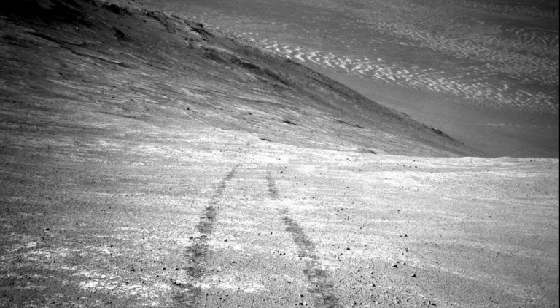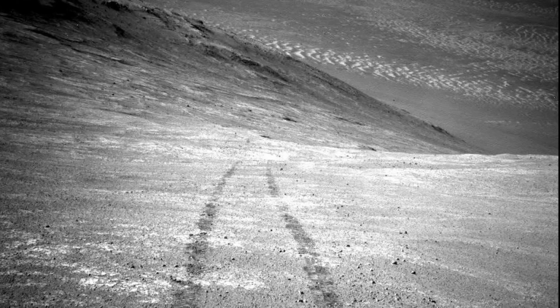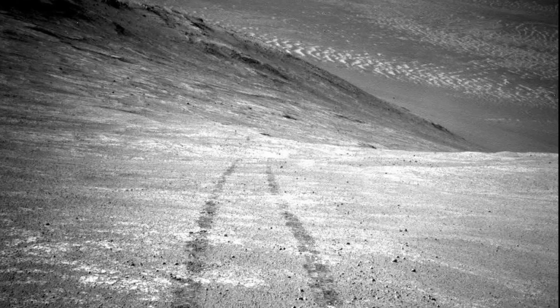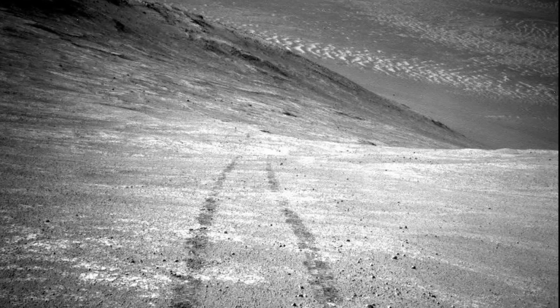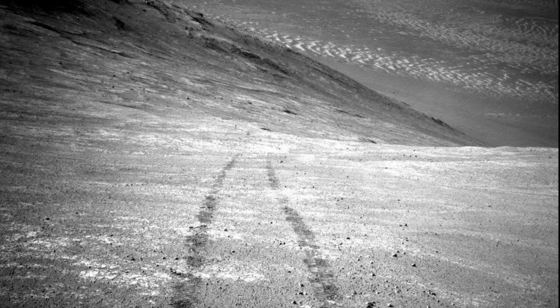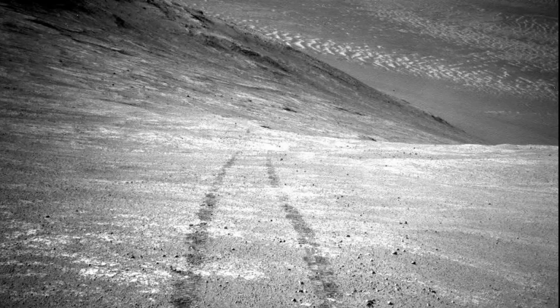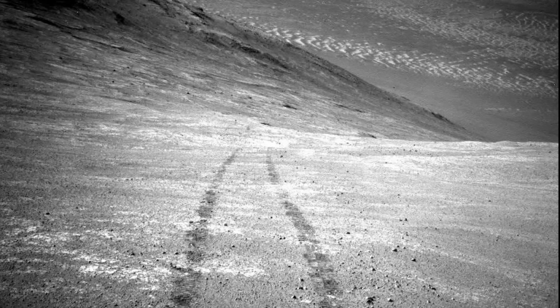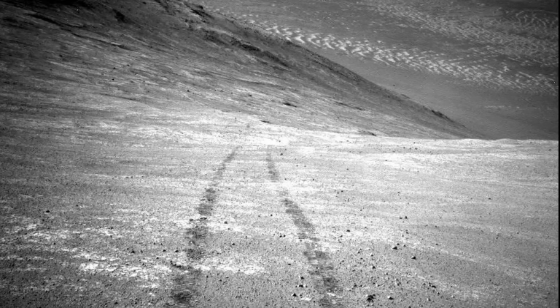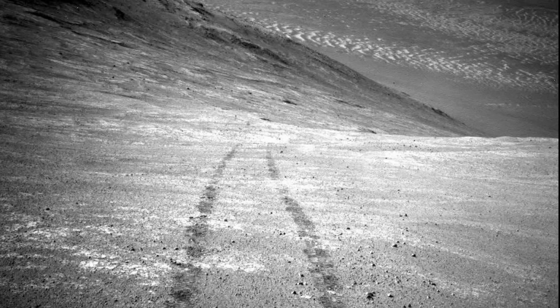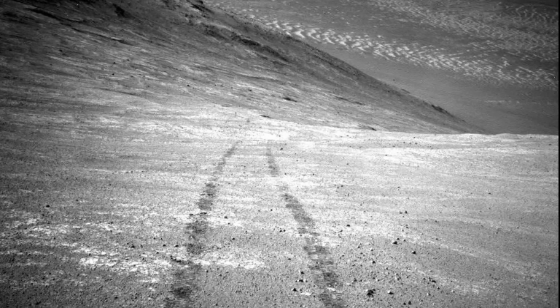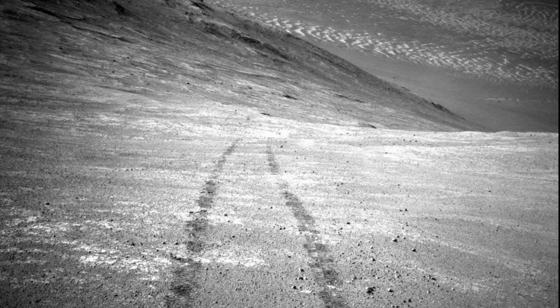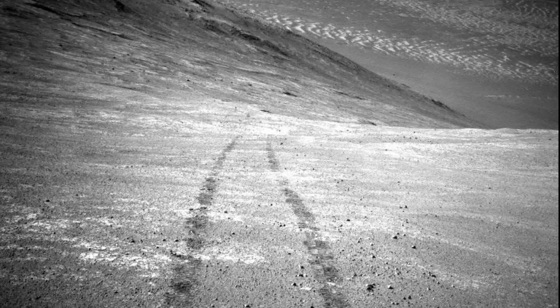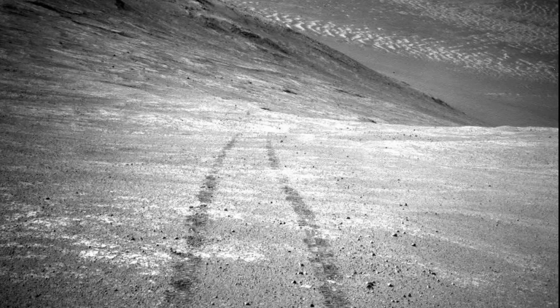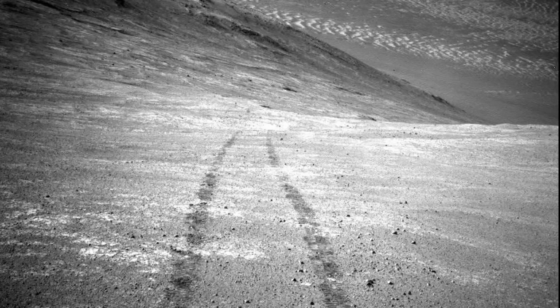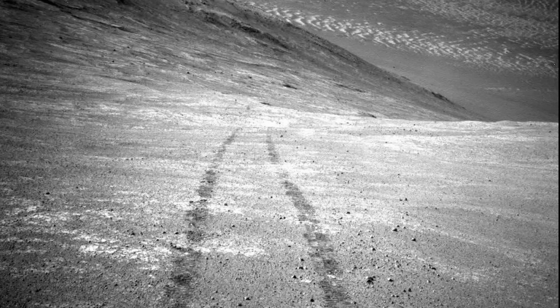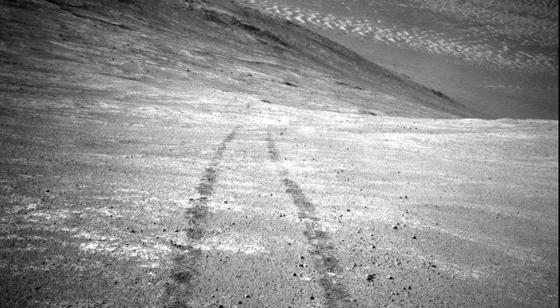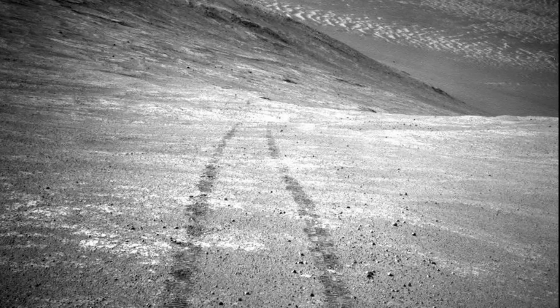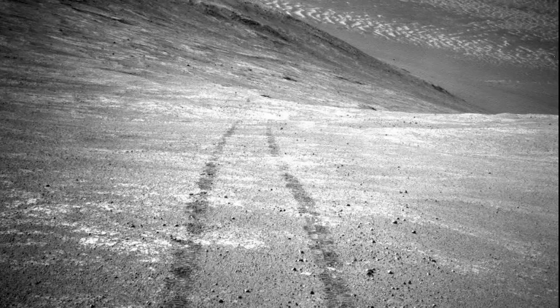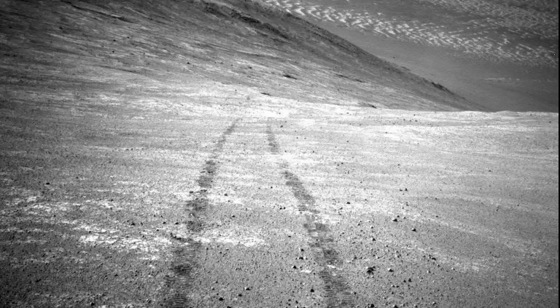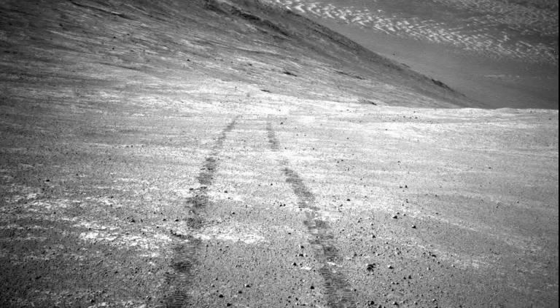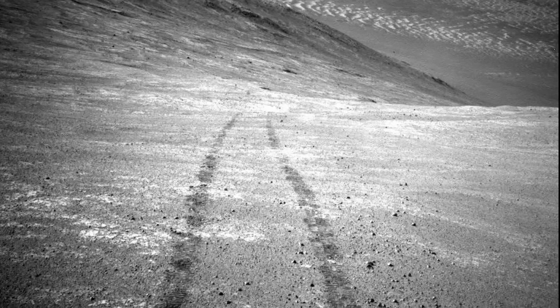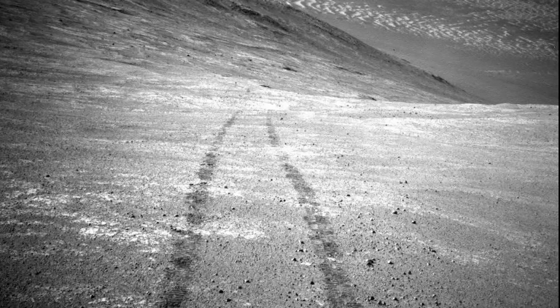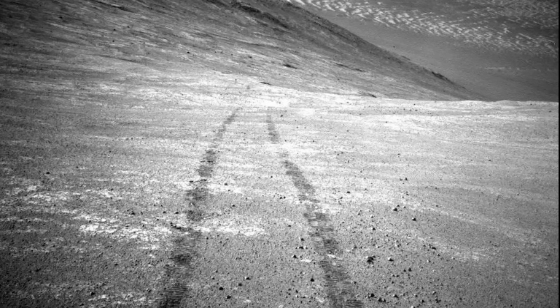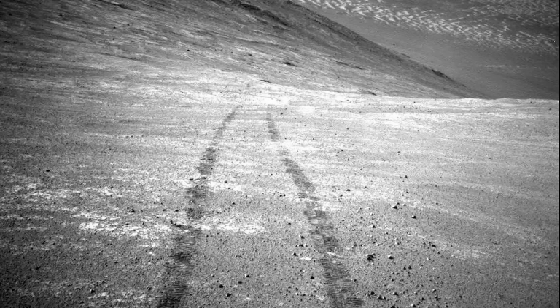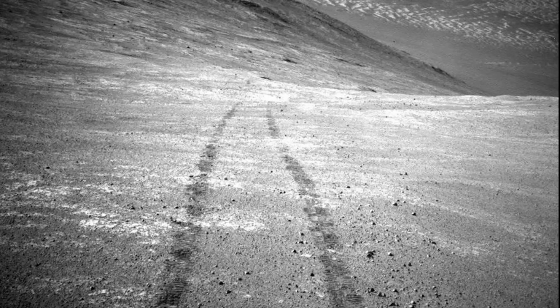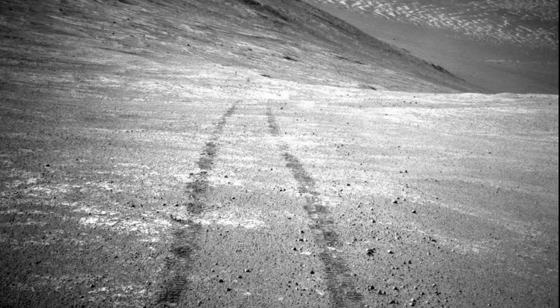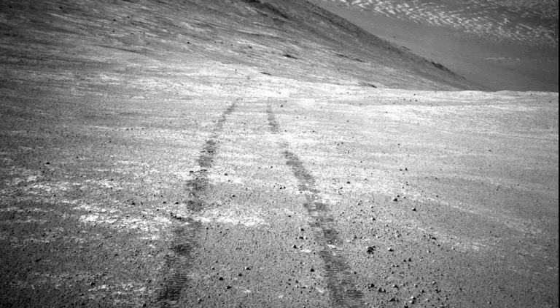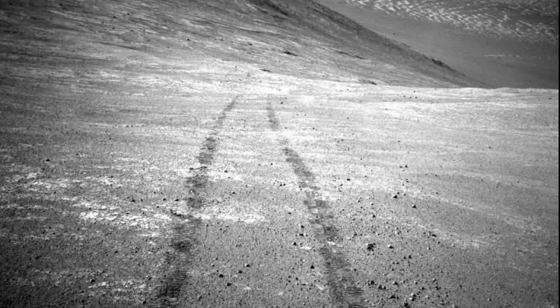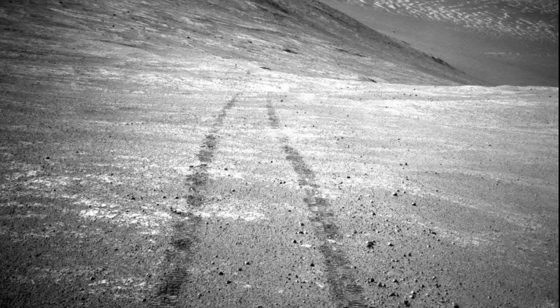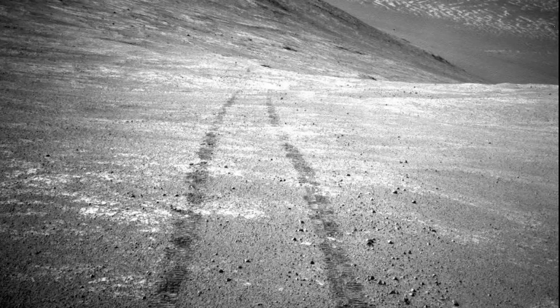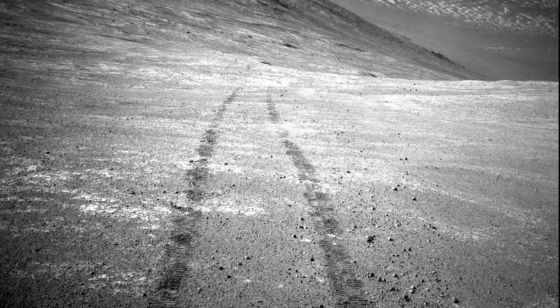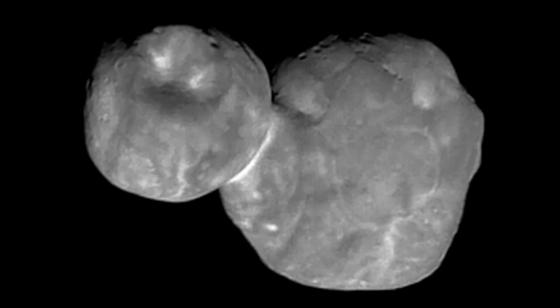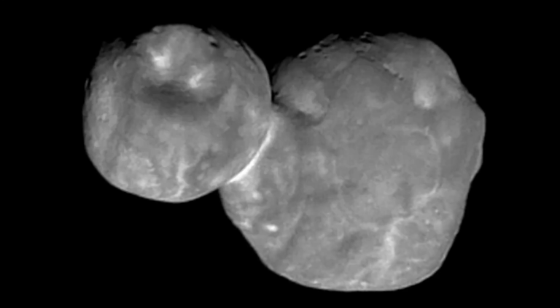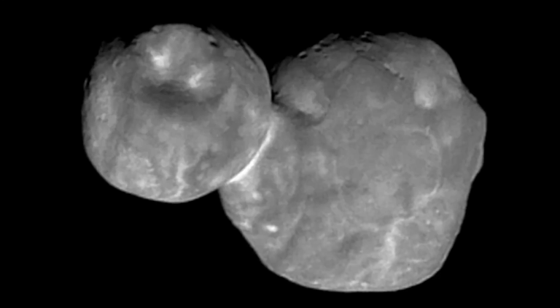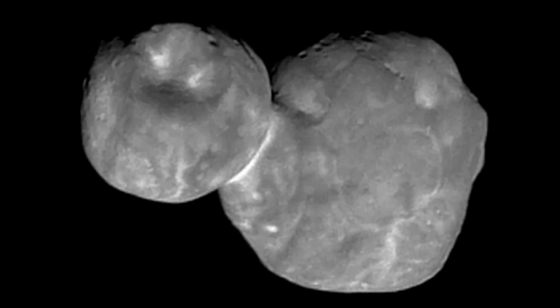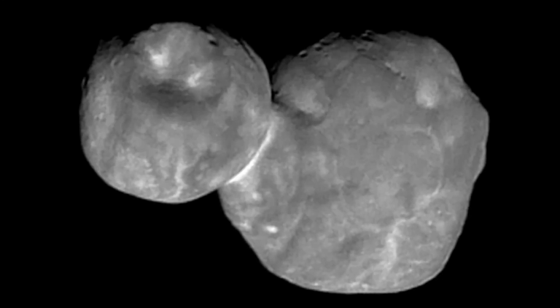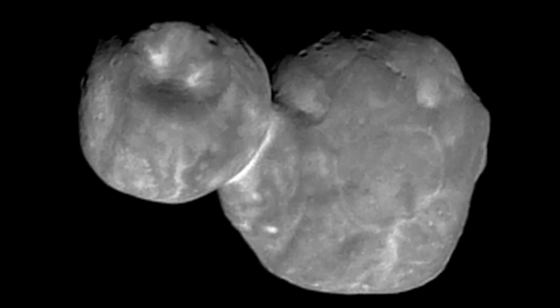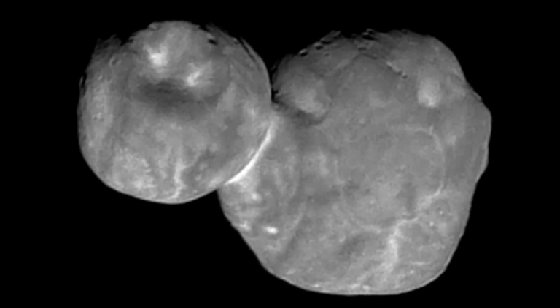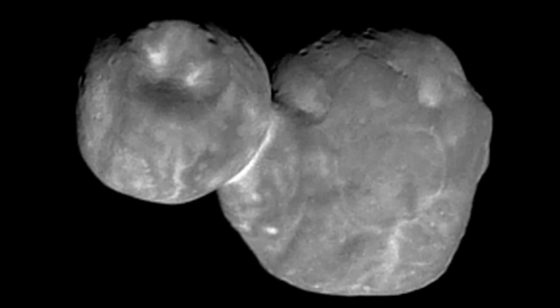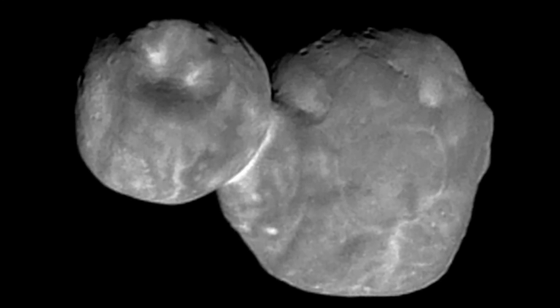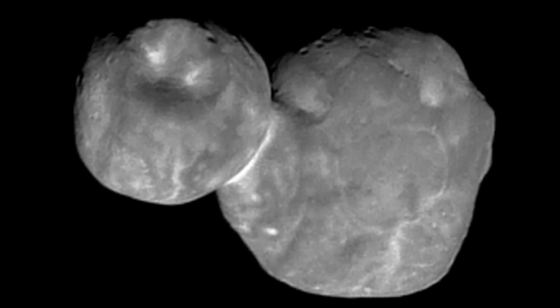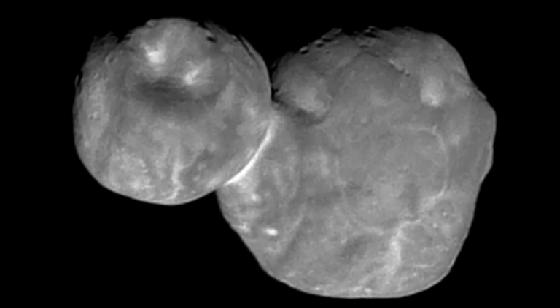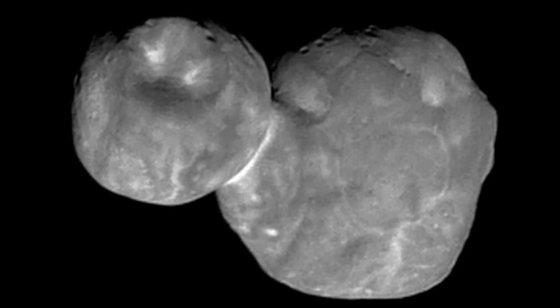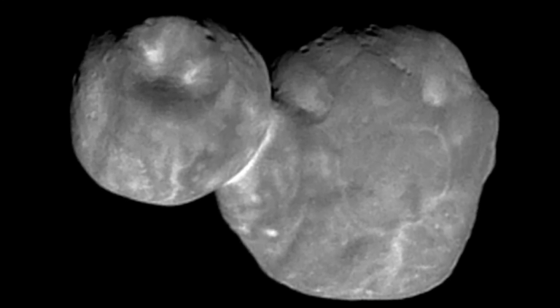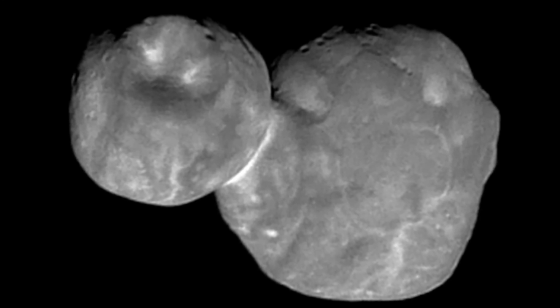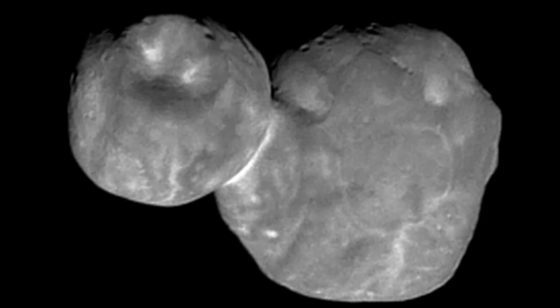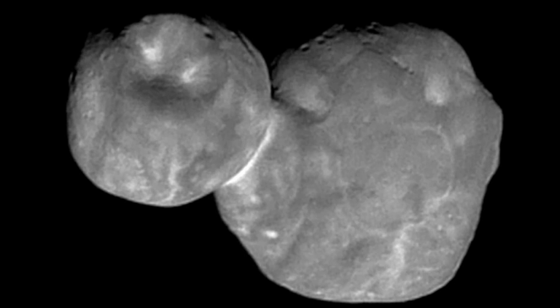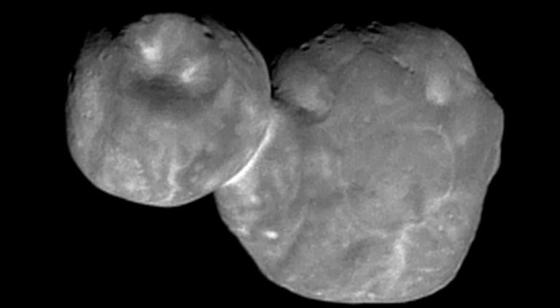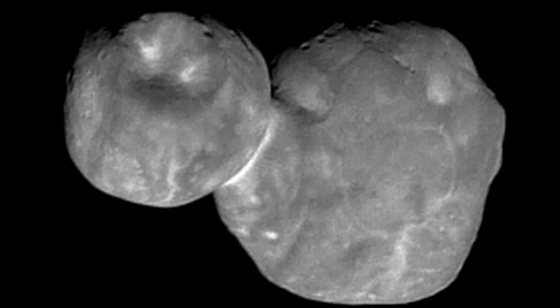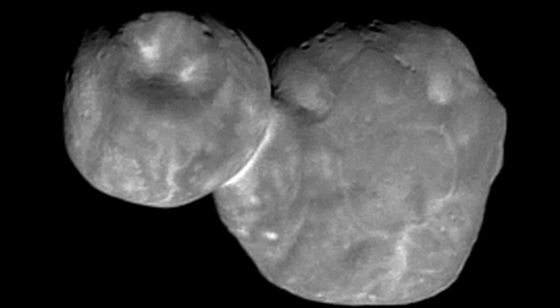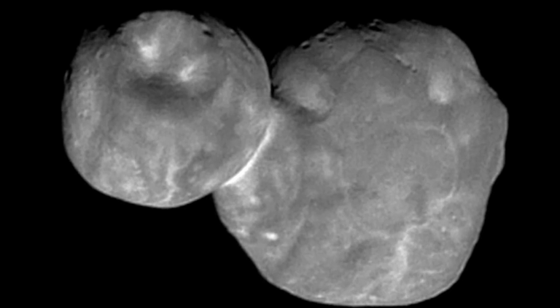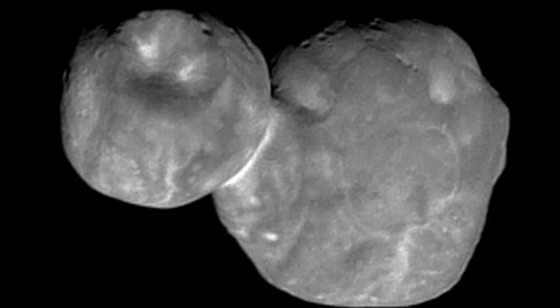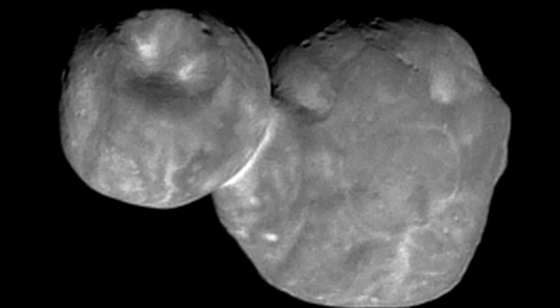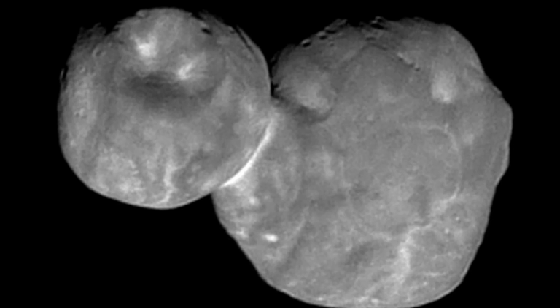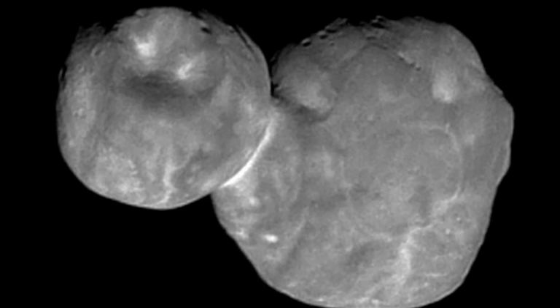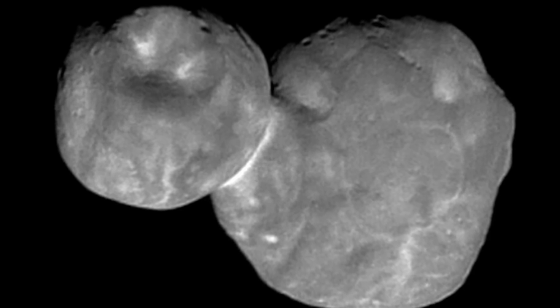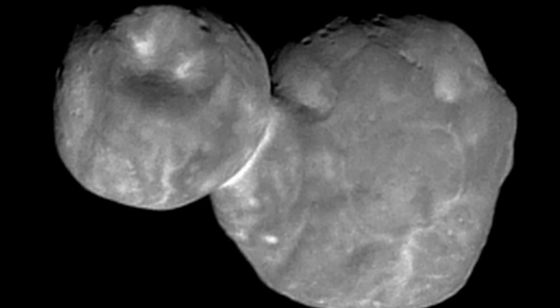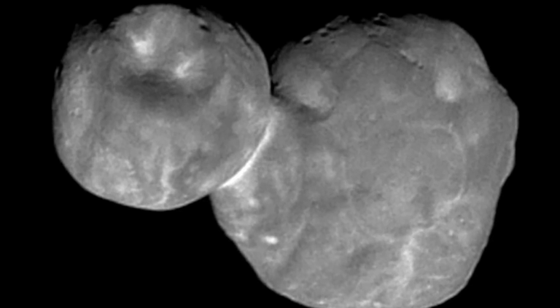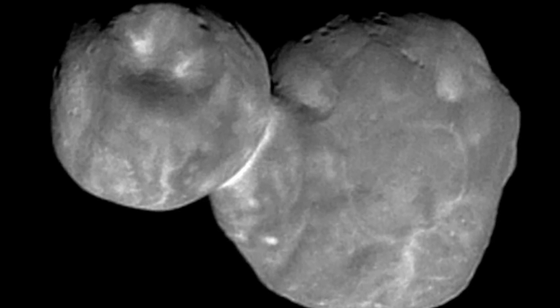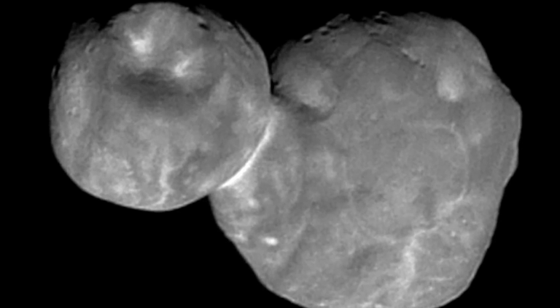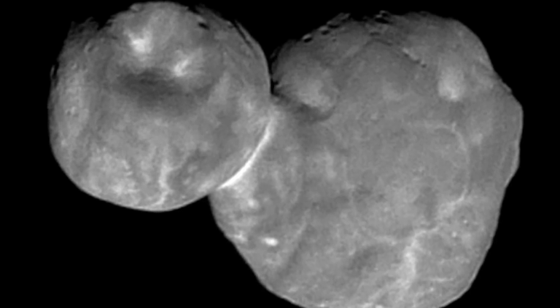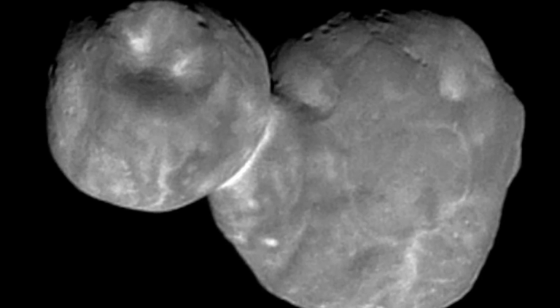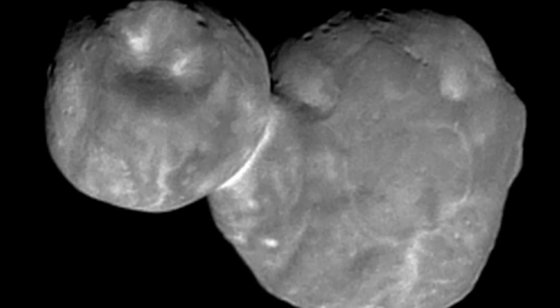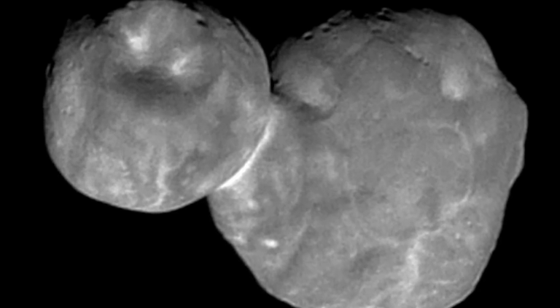But NASA have now finally given up on the poor little rover.